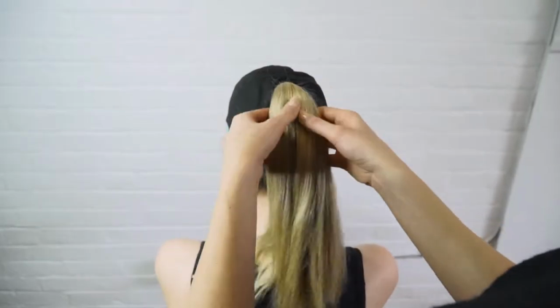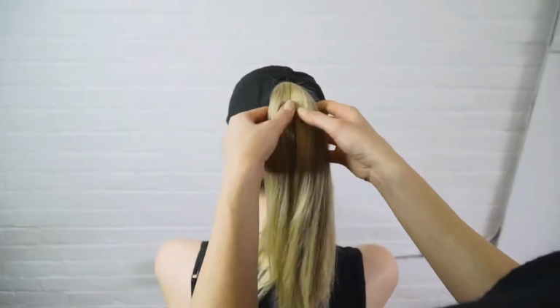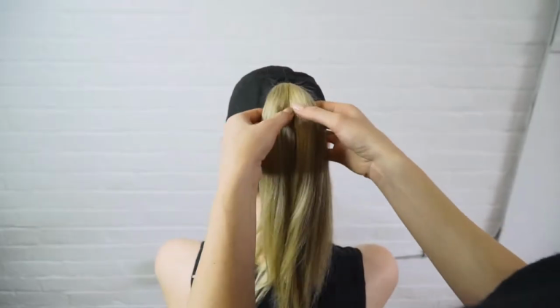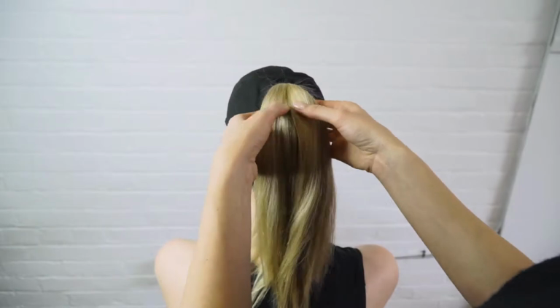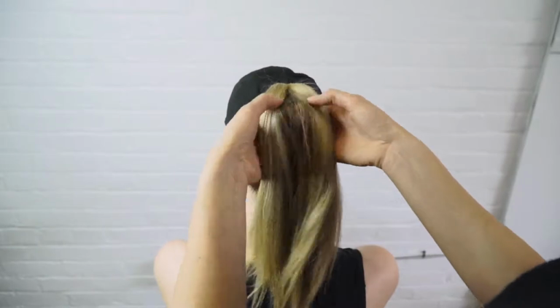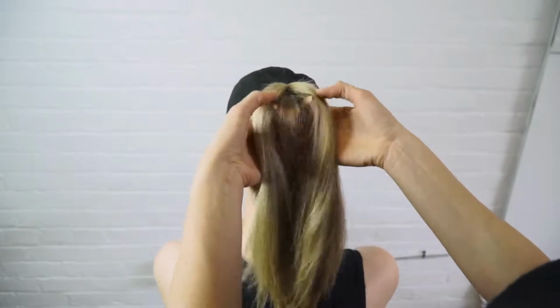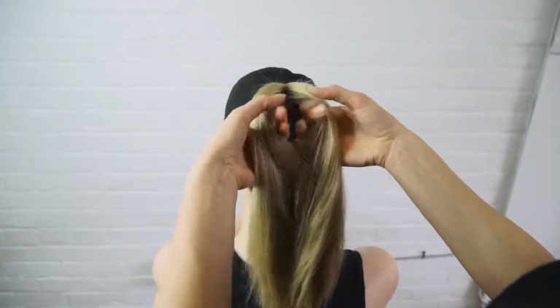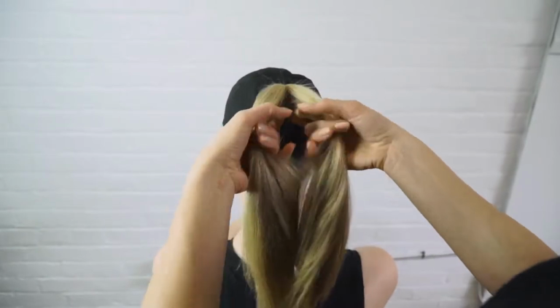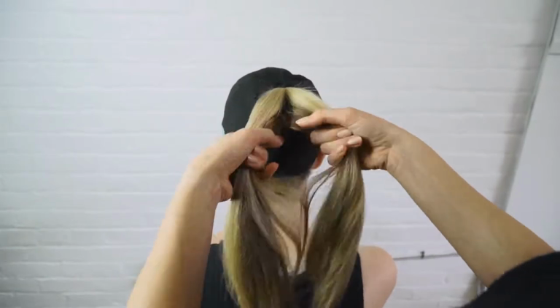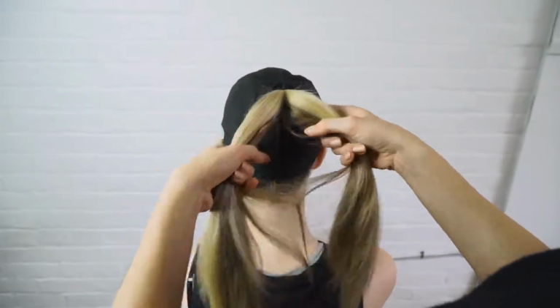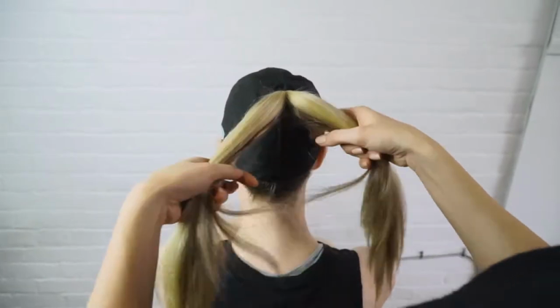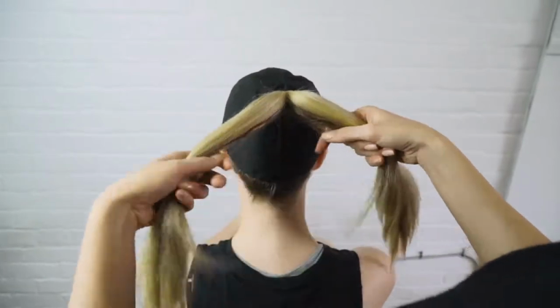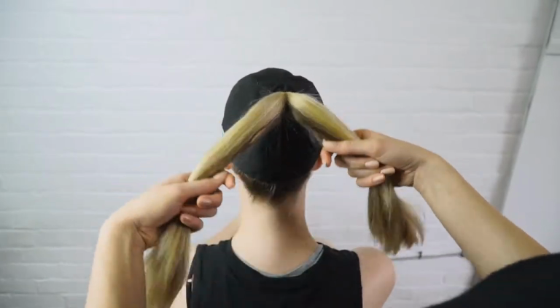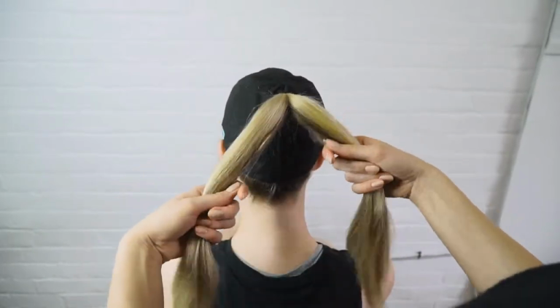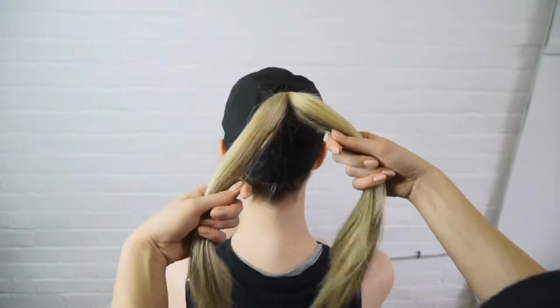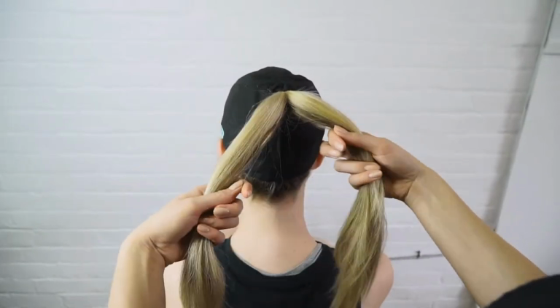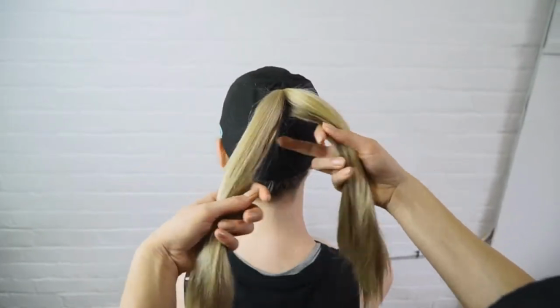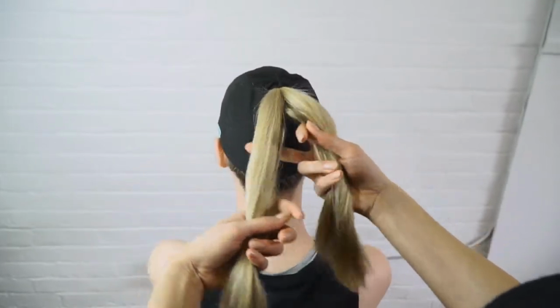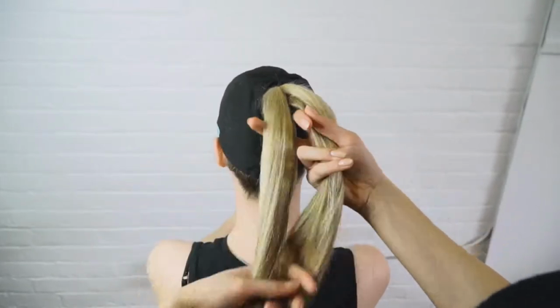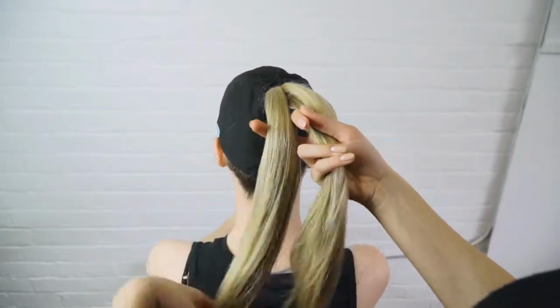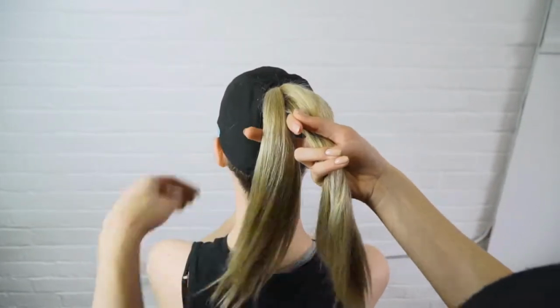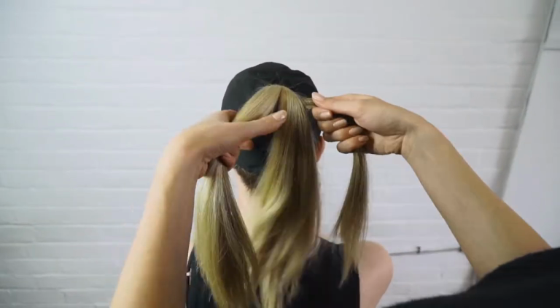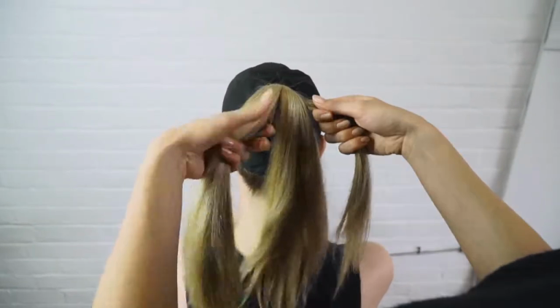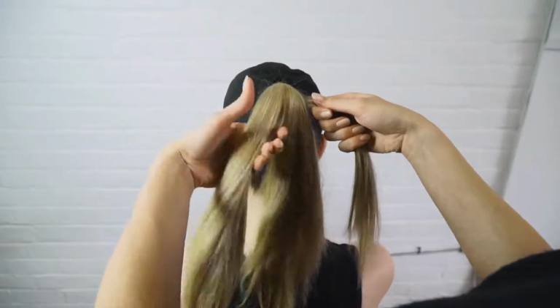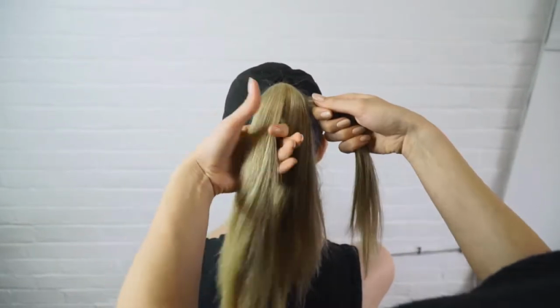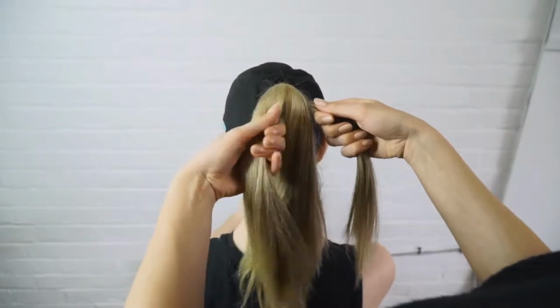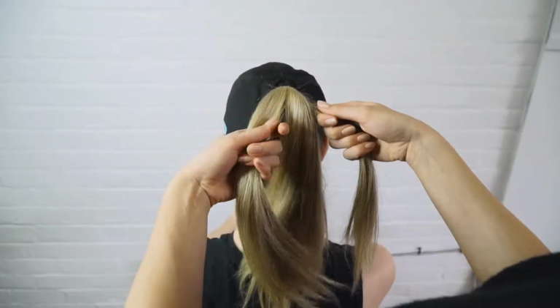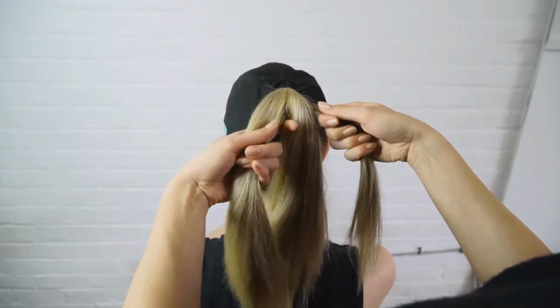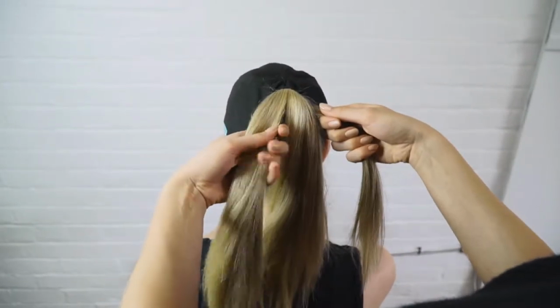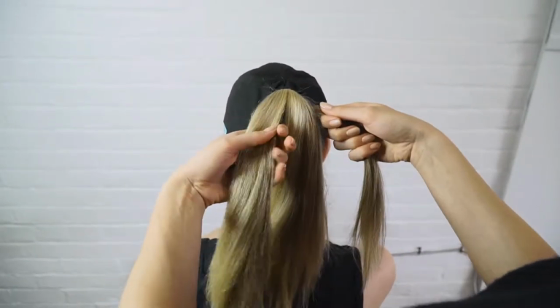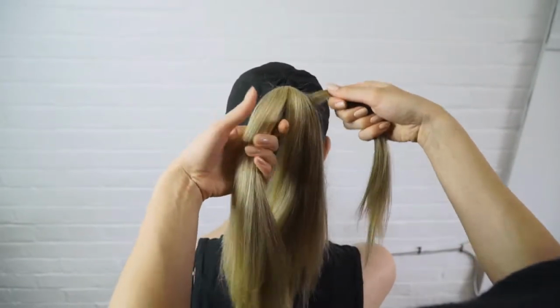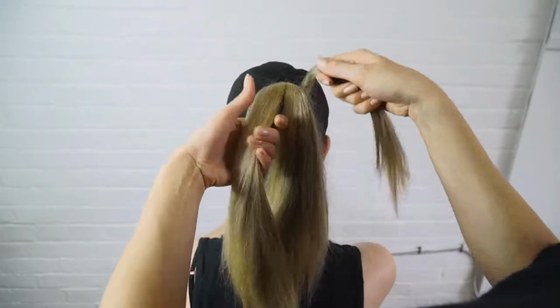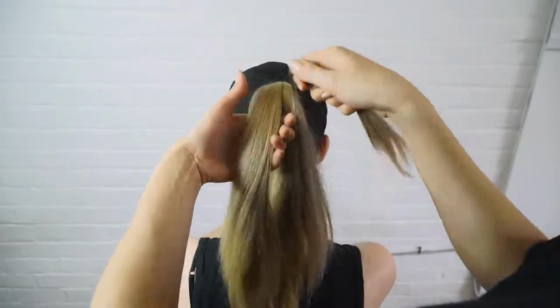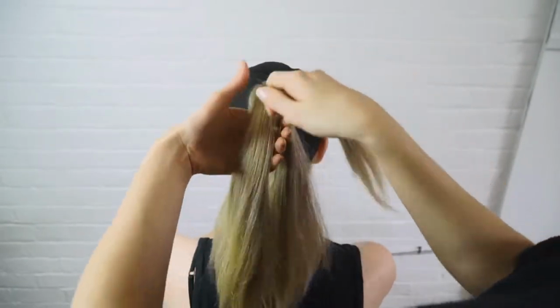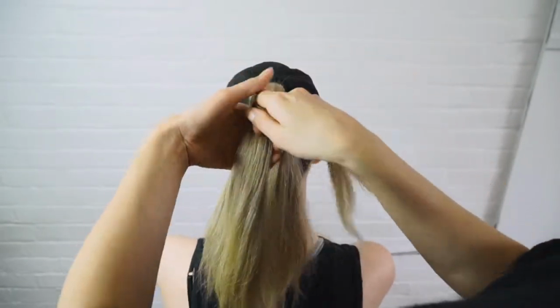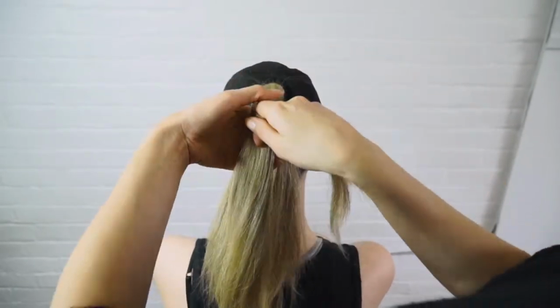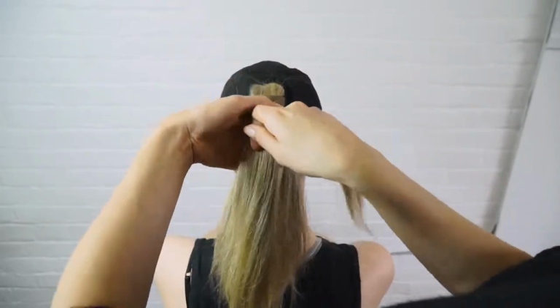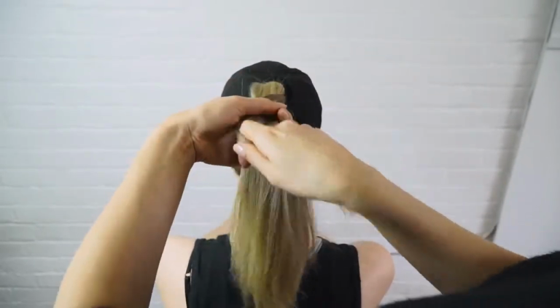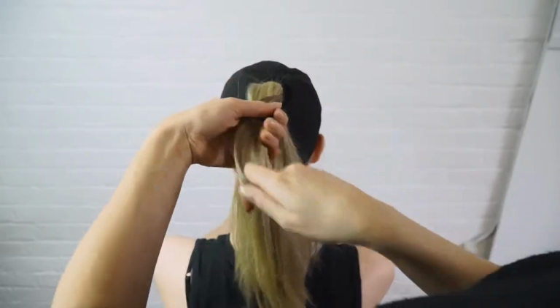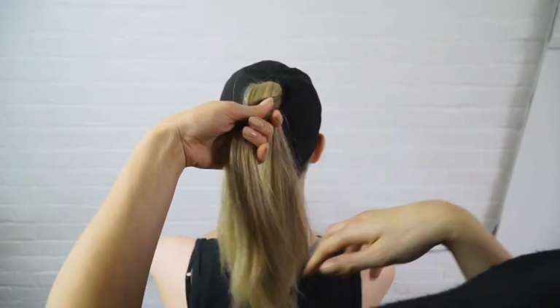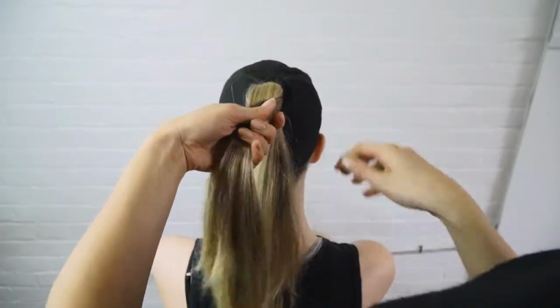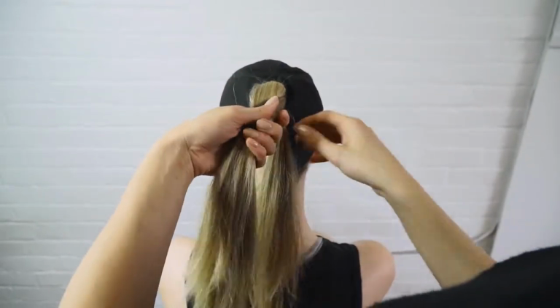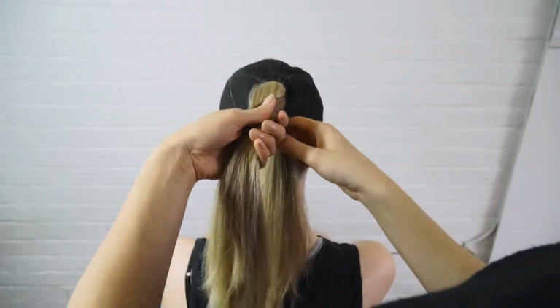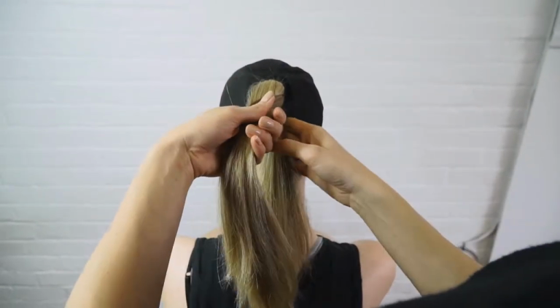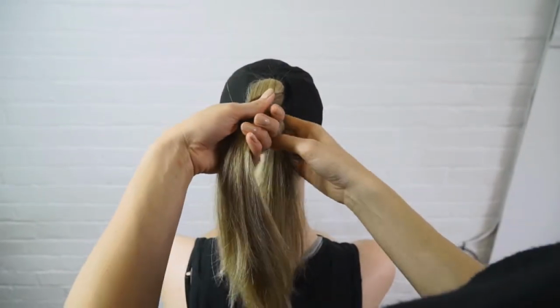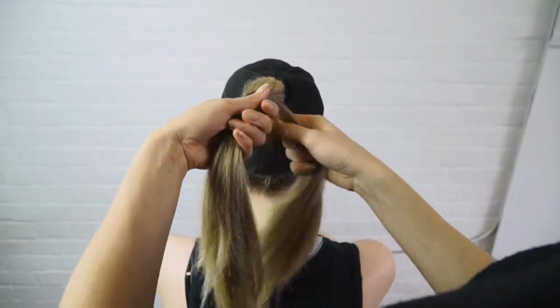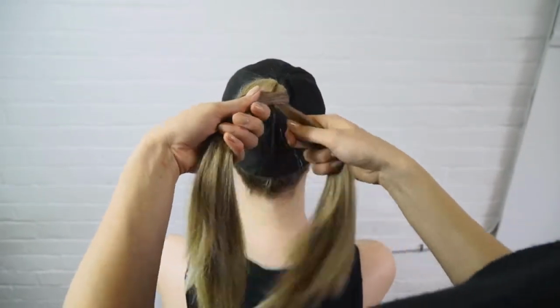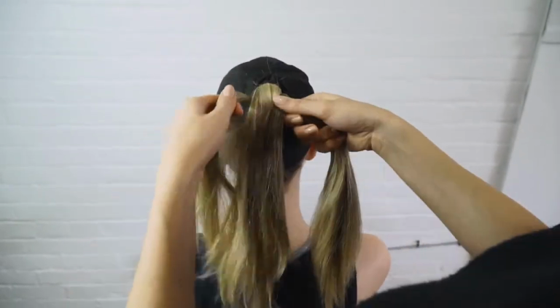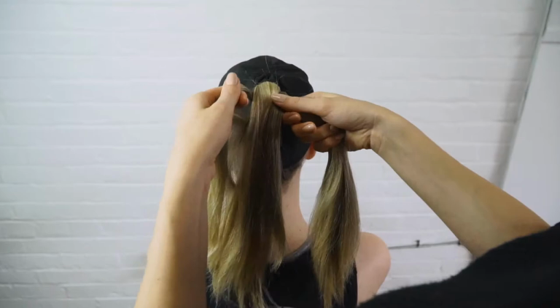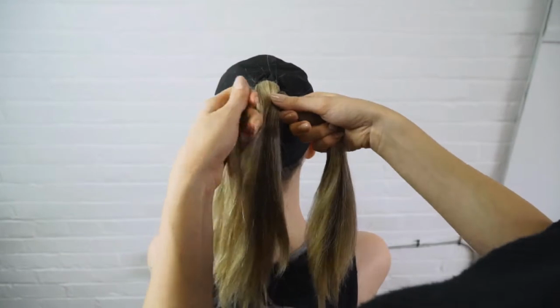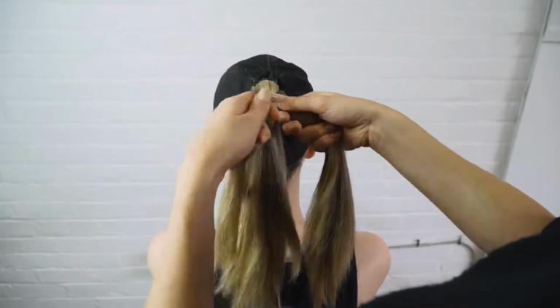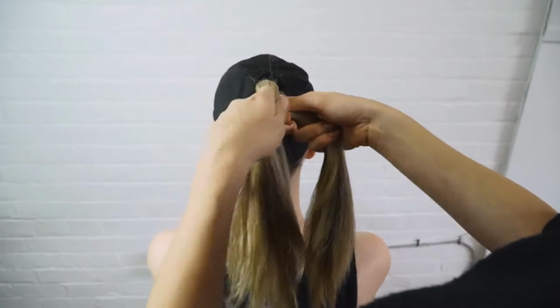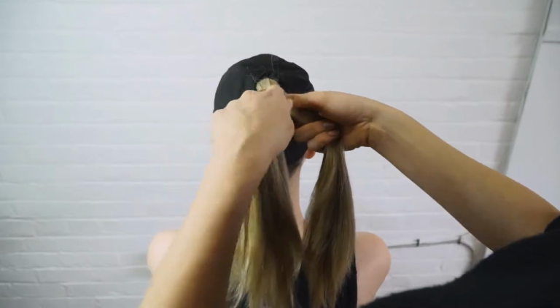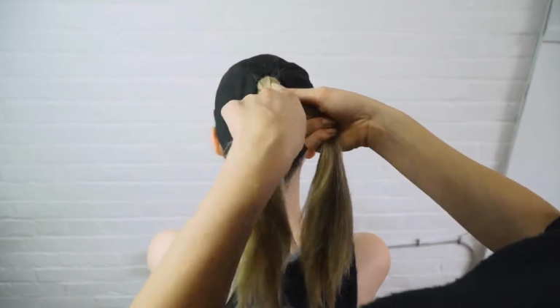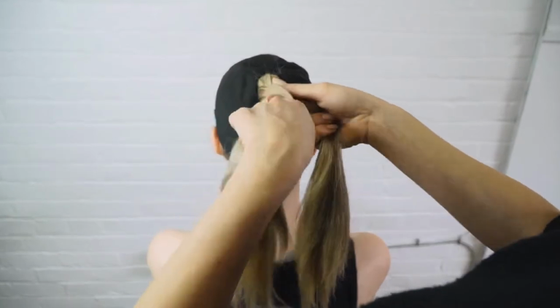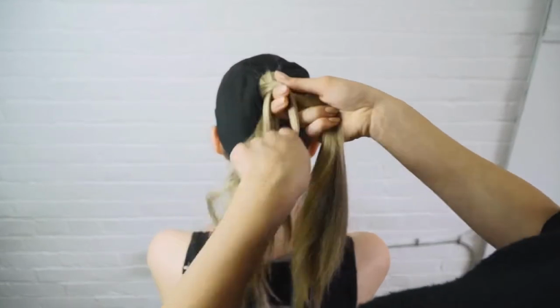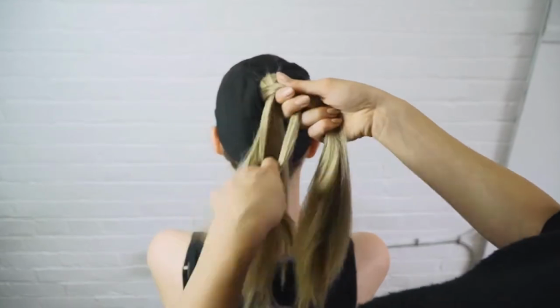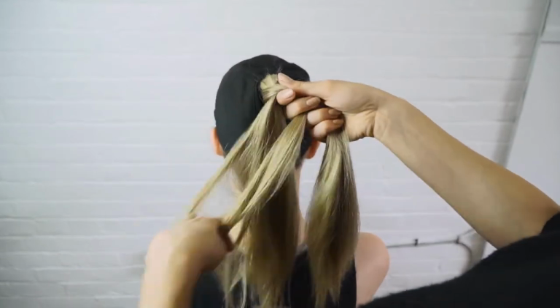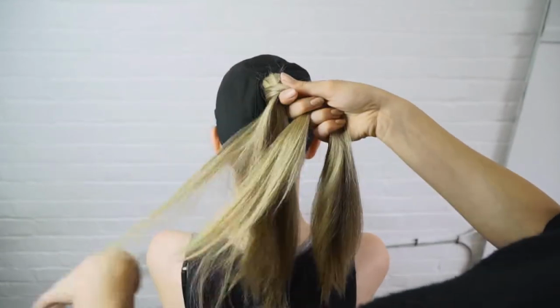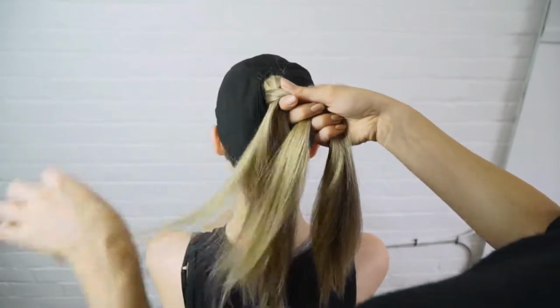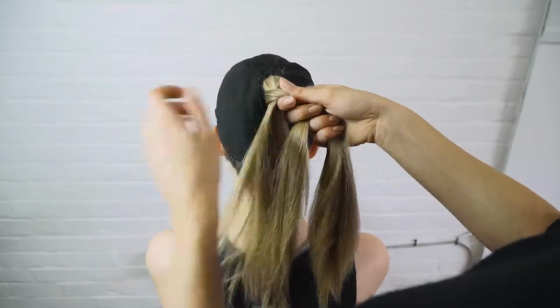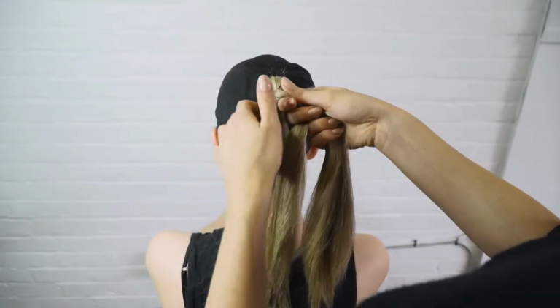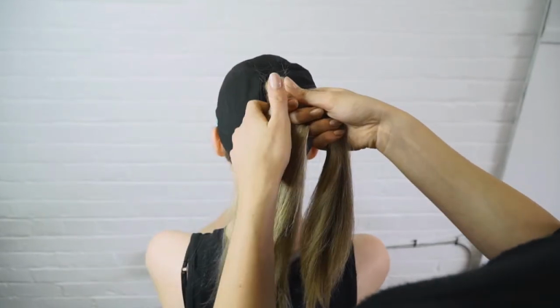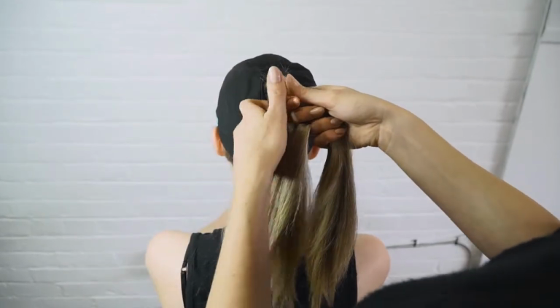Super simple — break up hair into two parts, take a section from one side and put it over to the other side. Repeat from each side until you reach the end of your braid.